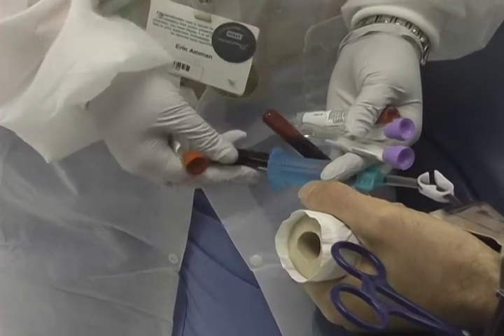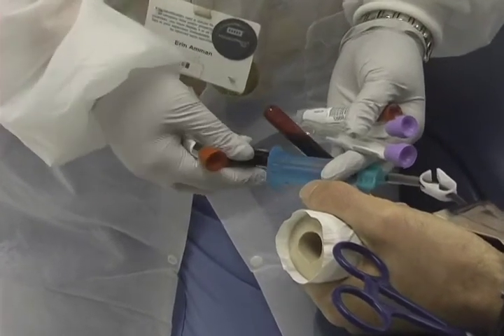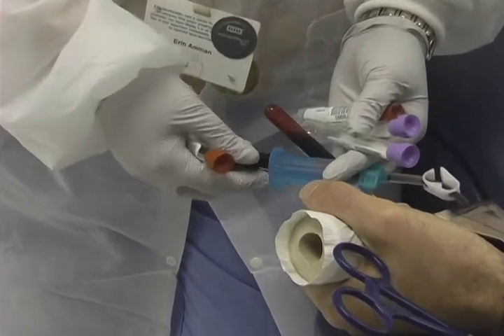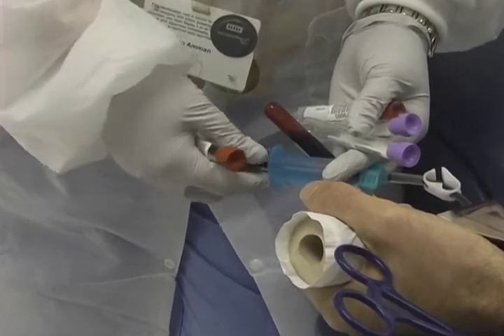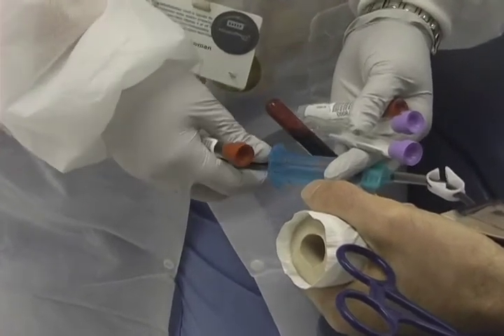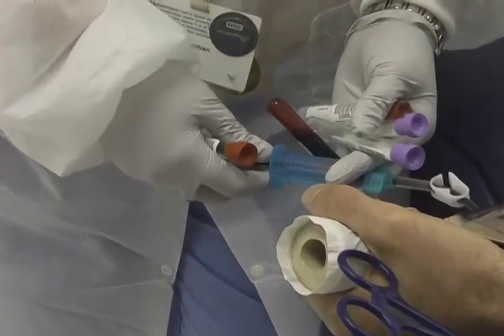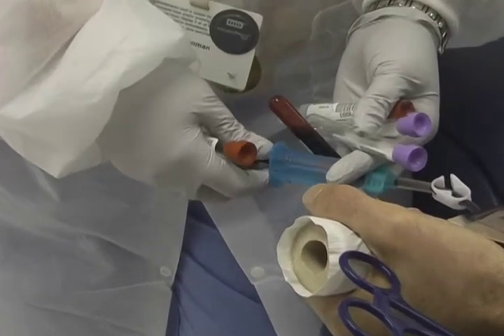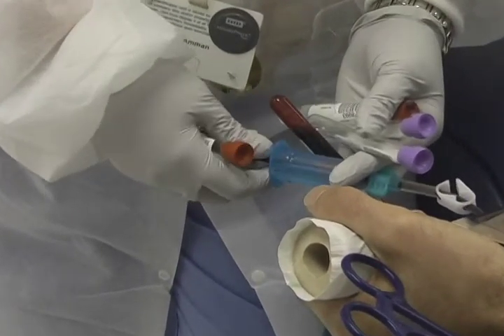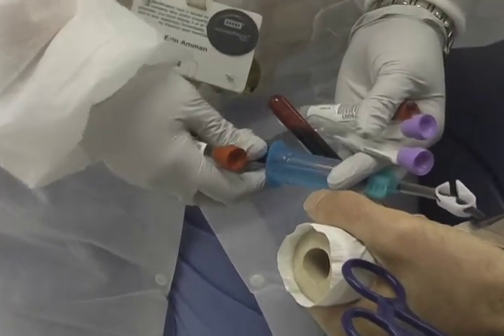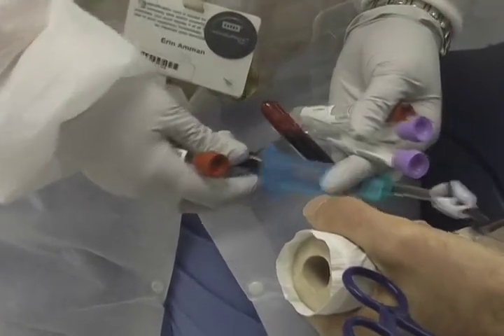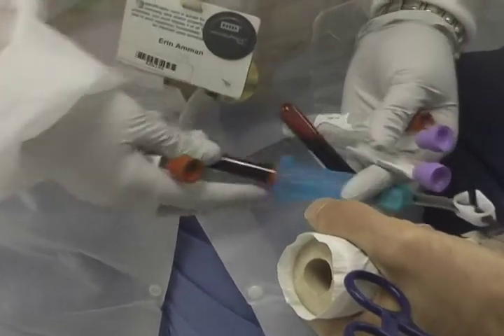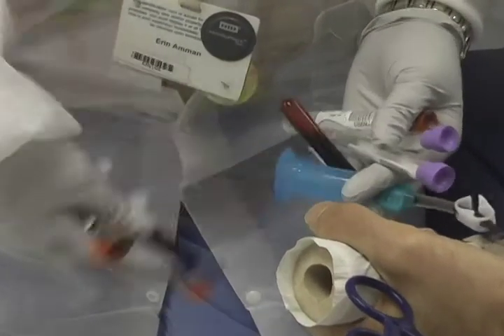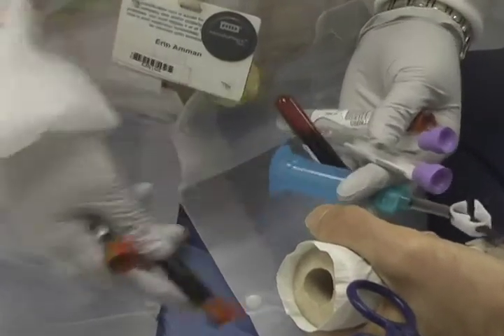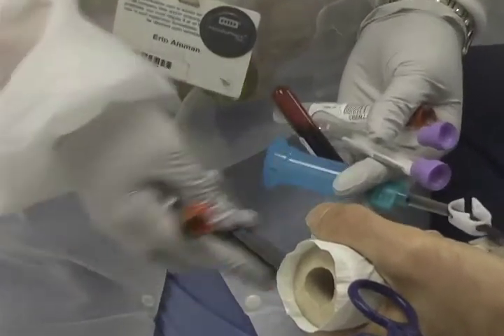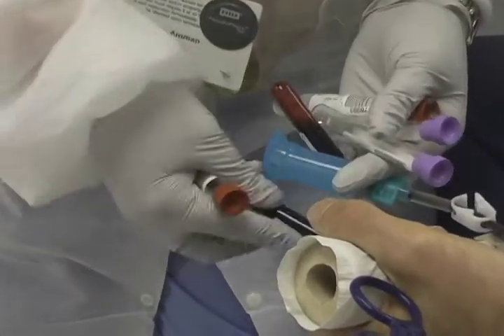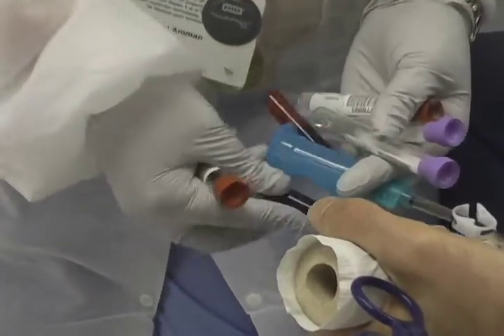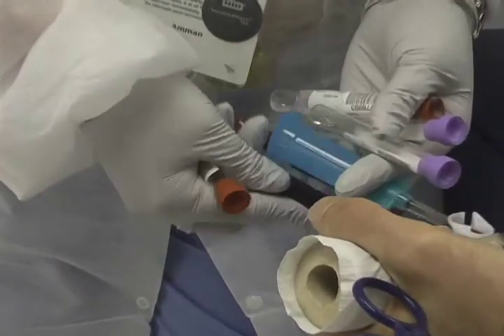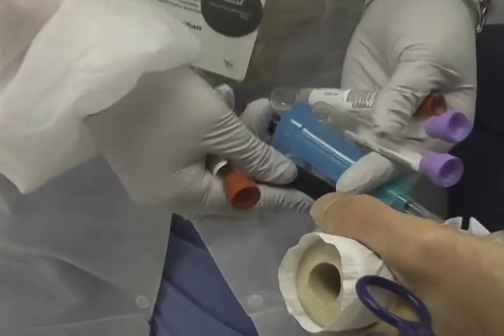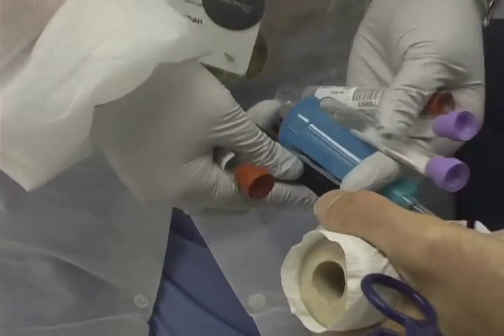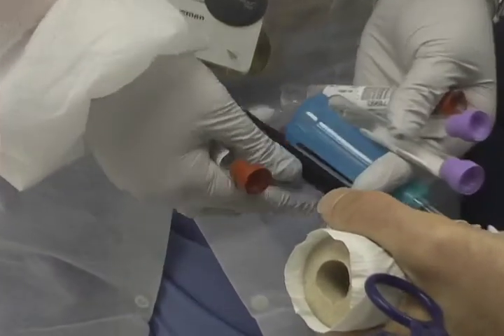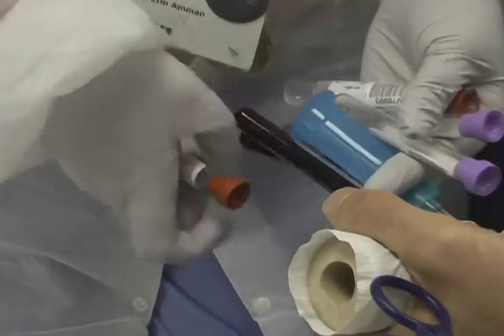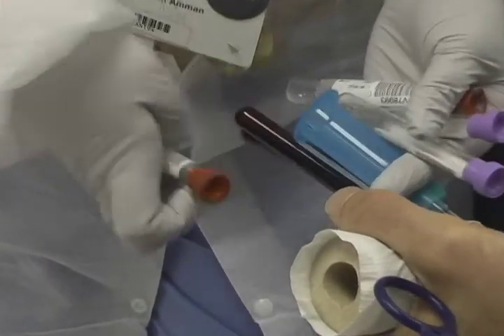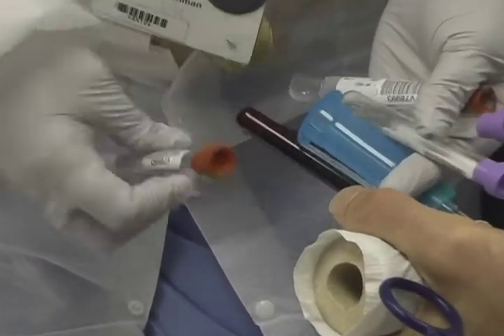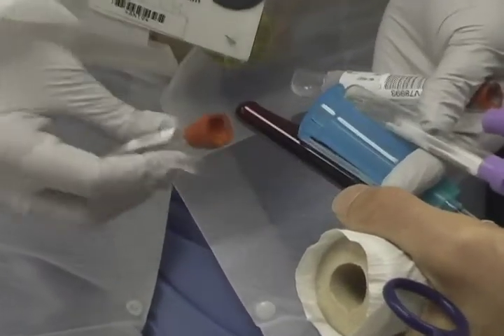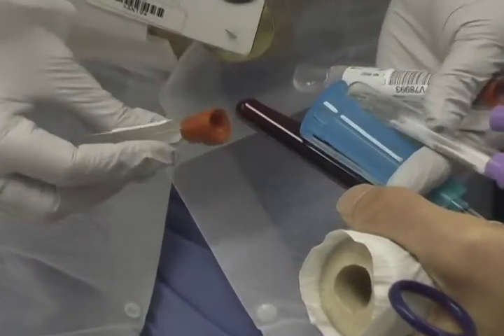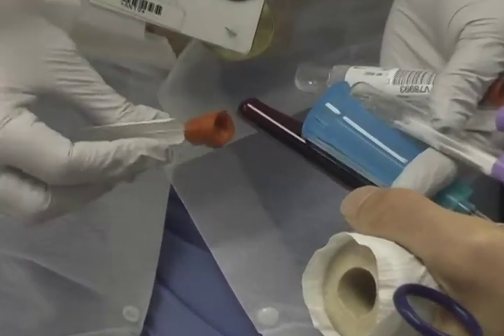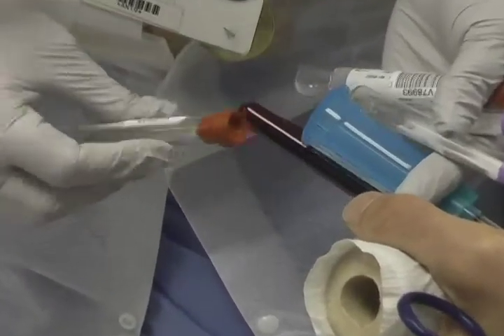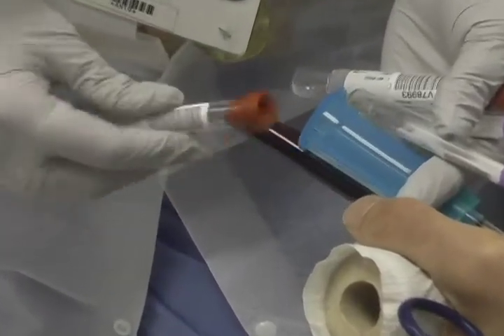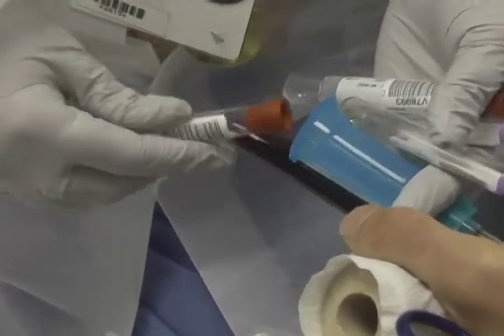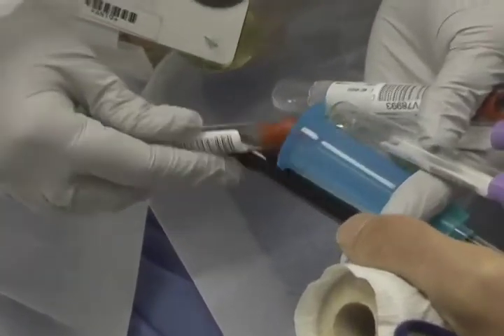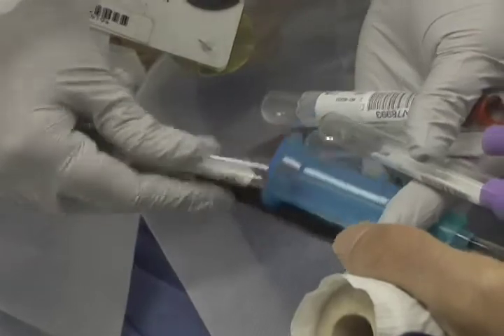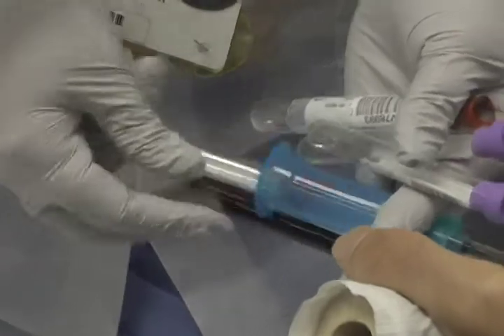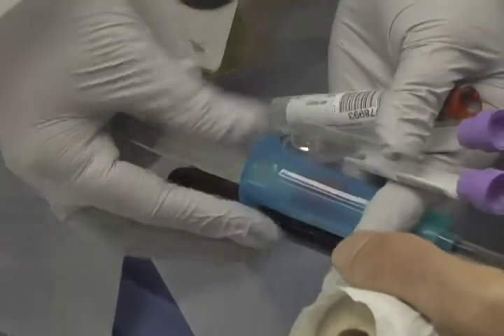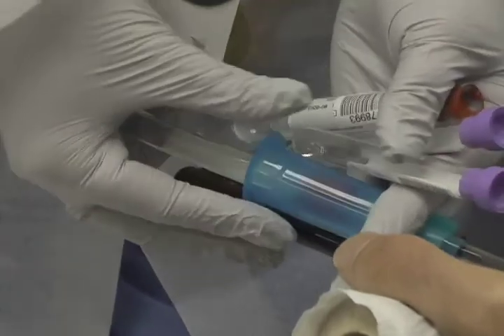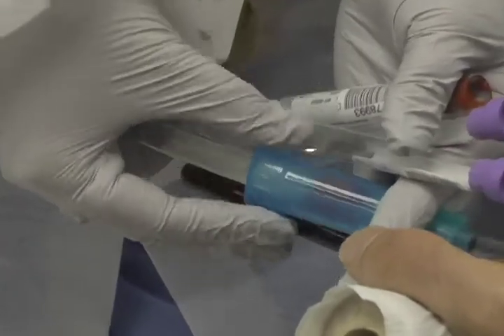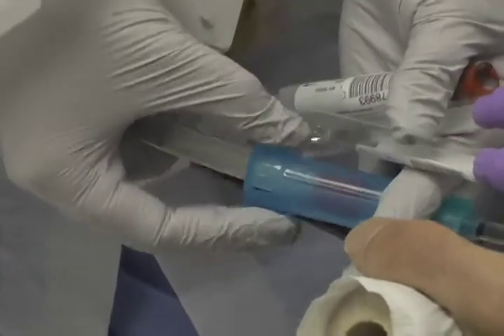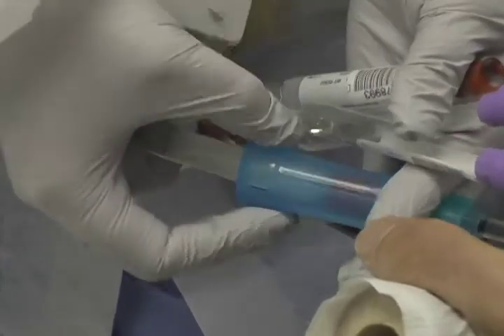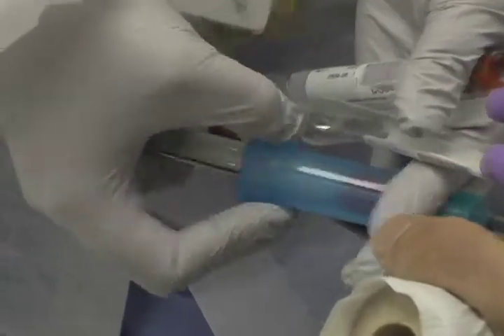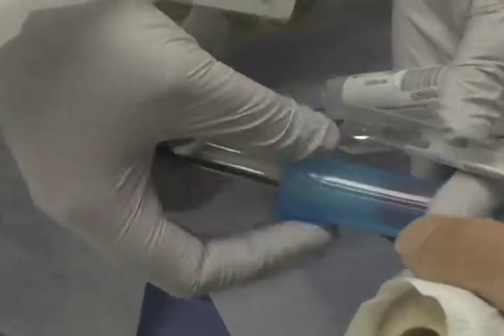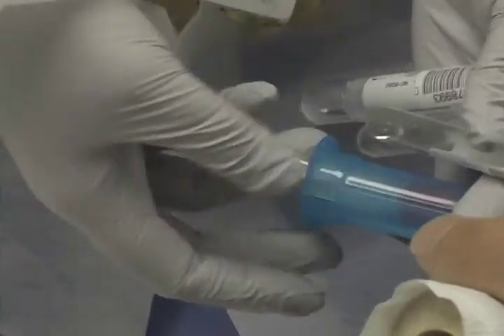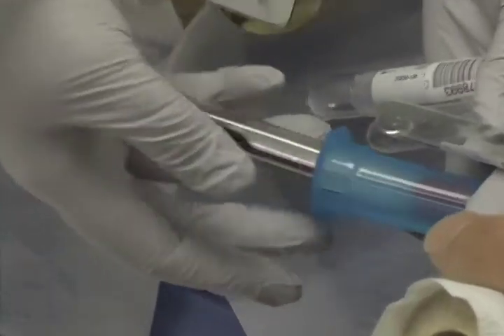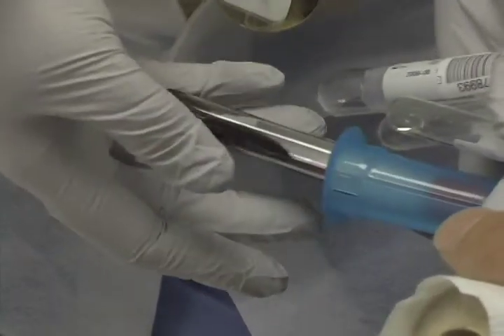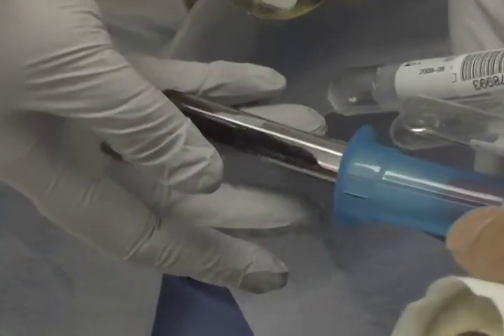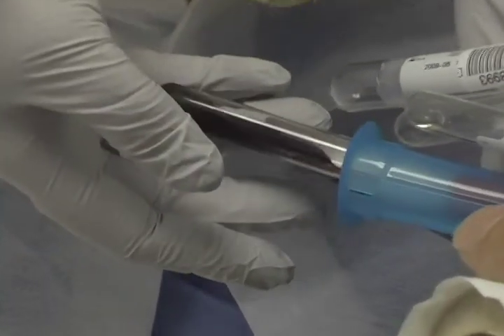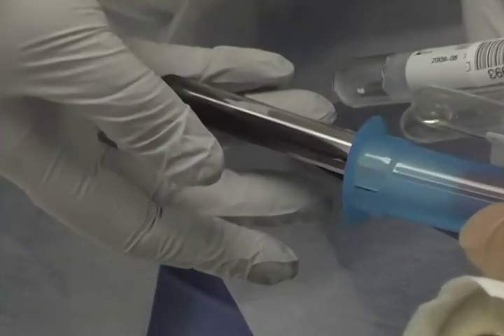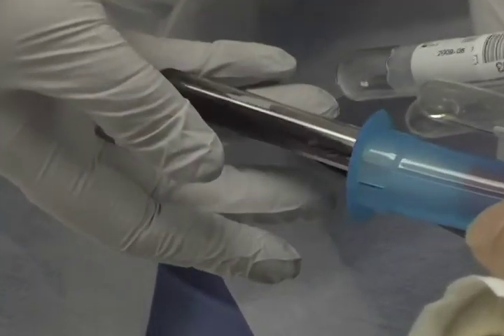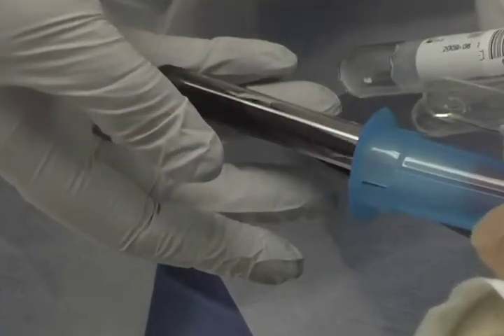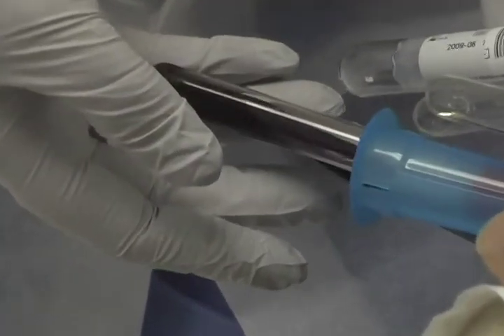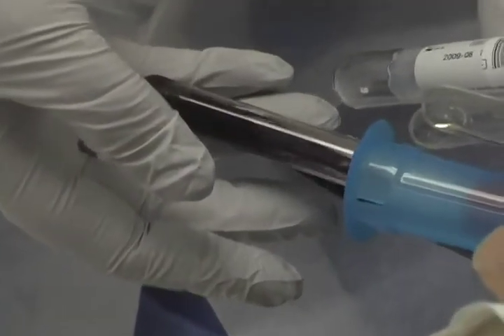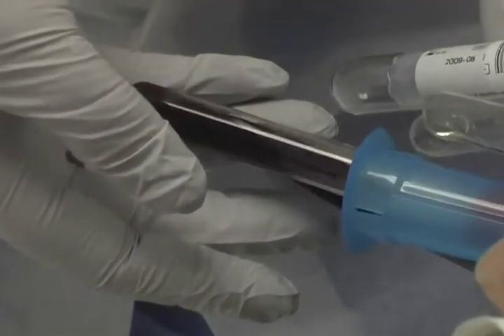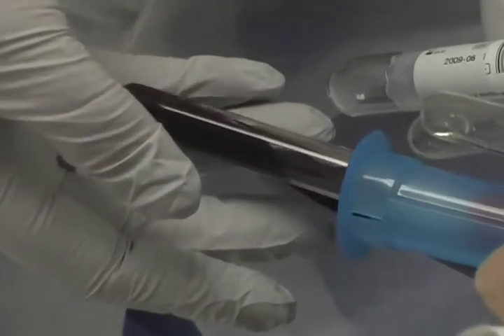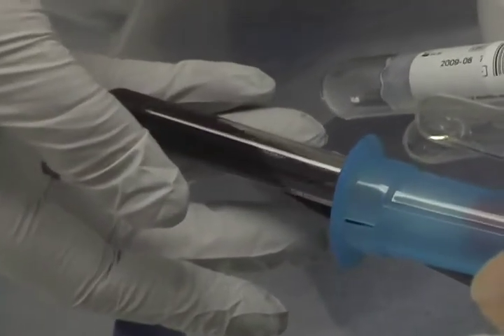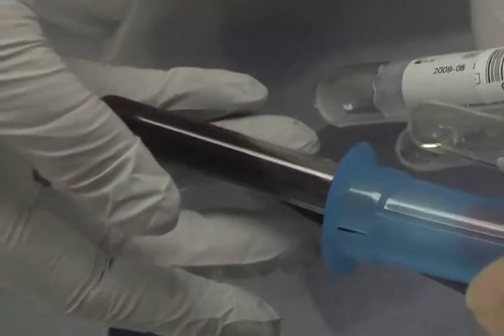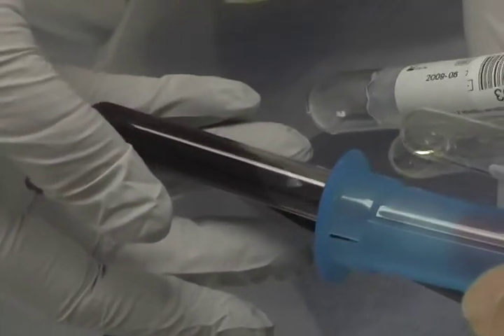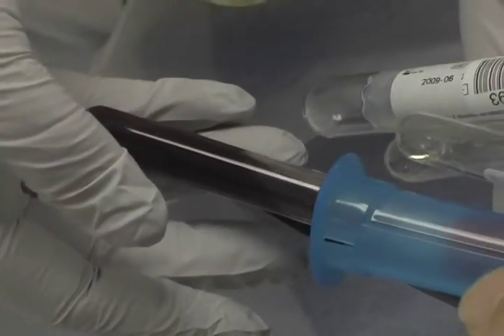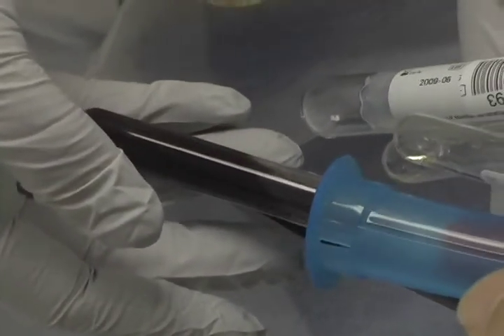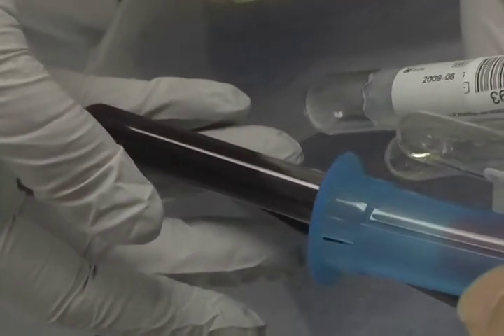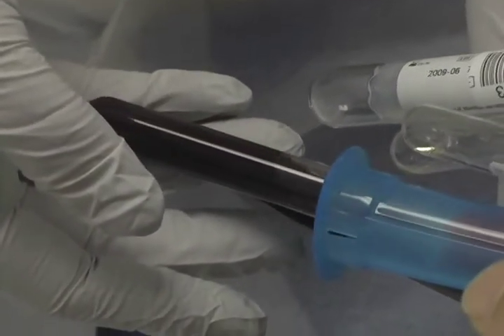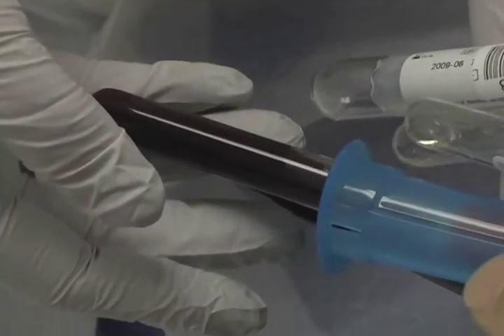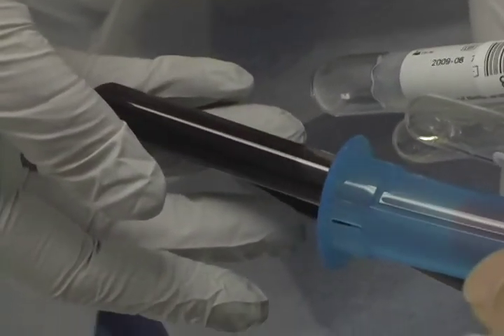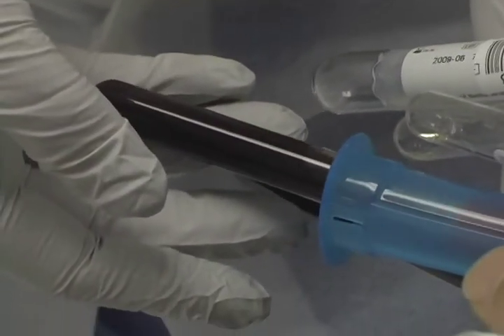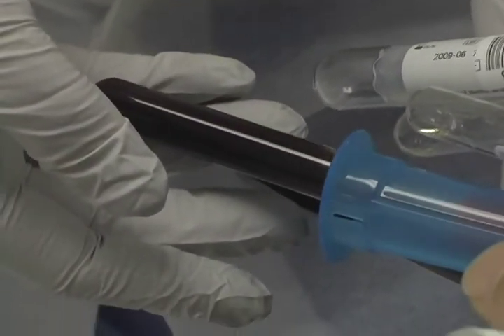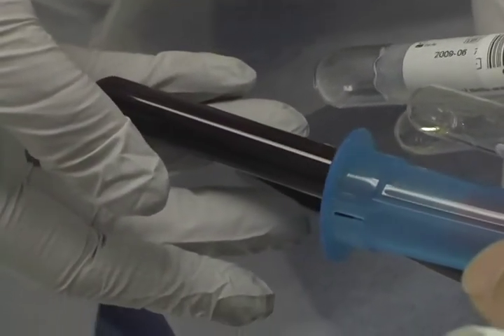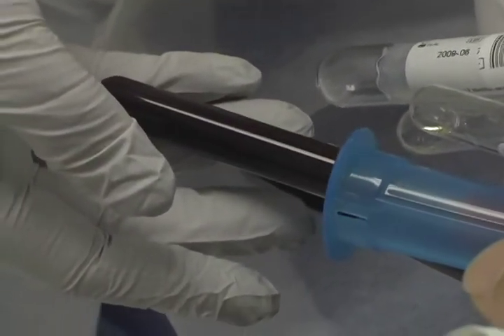These blood samples are also used to test blood type to make sure that the patient they are giving the blood to has the same blood type as the donor.